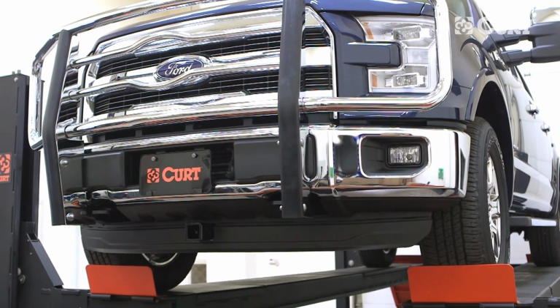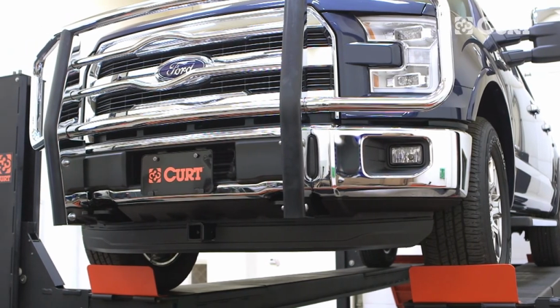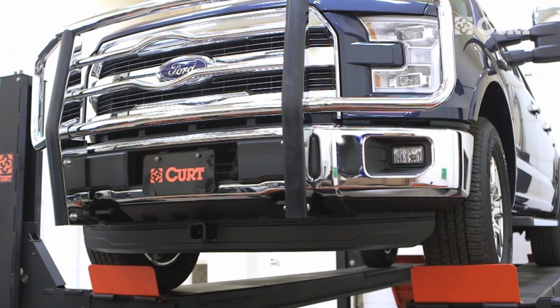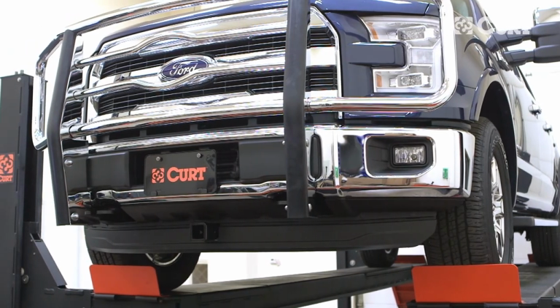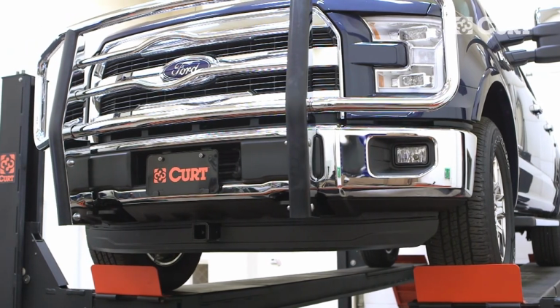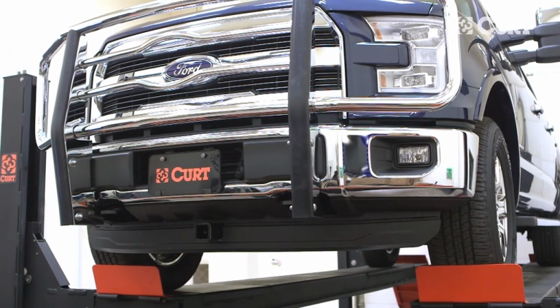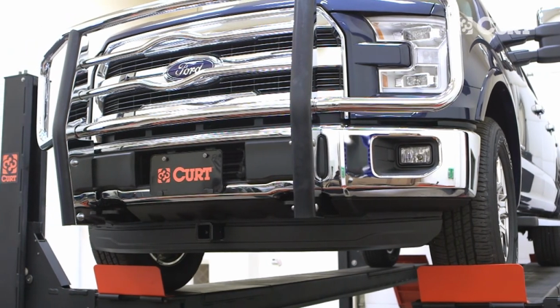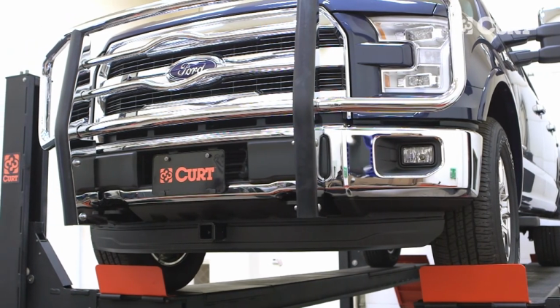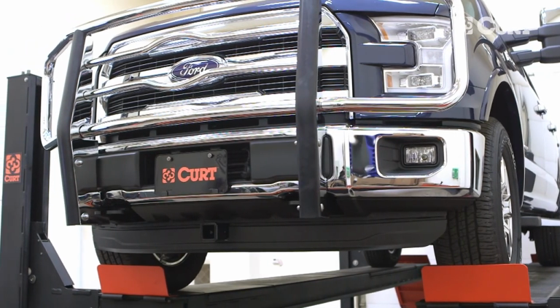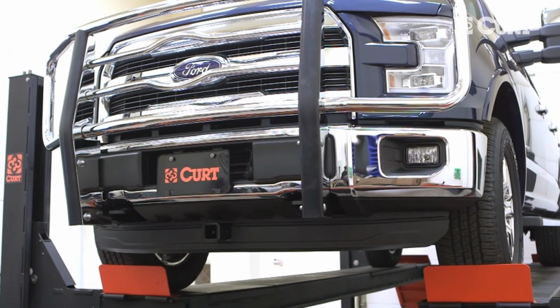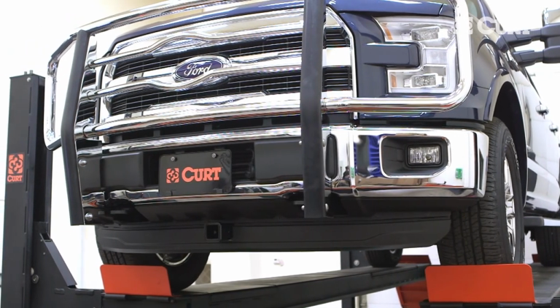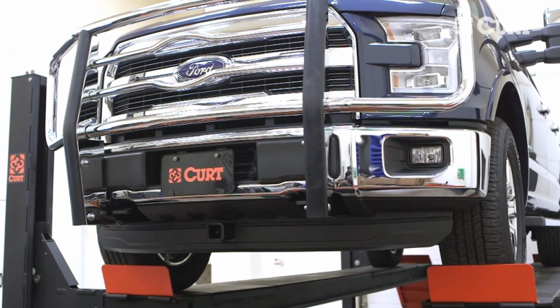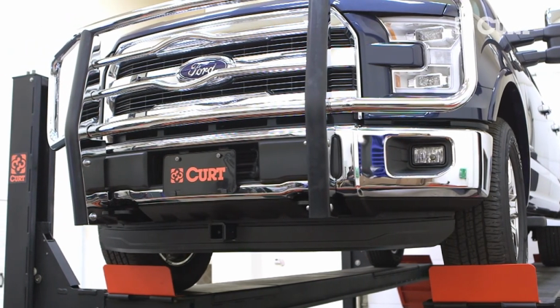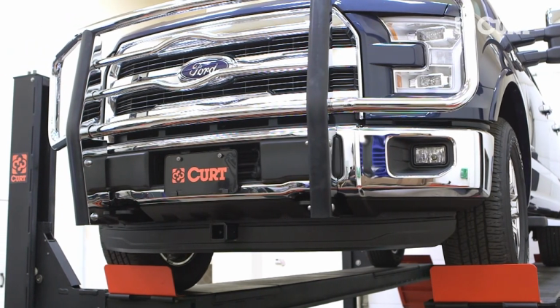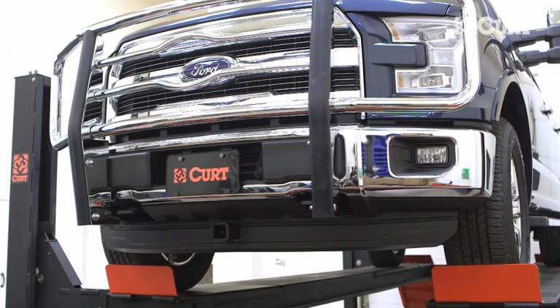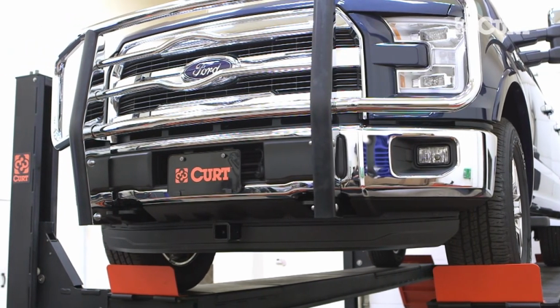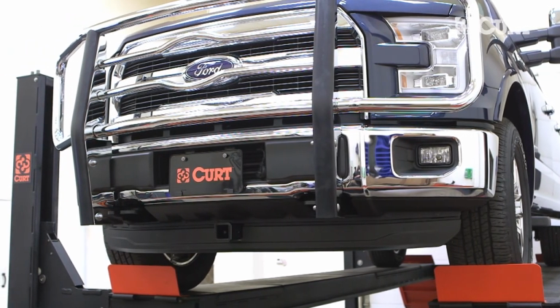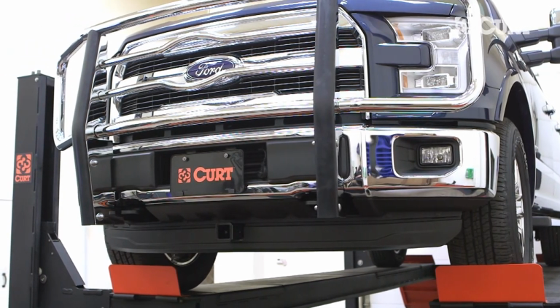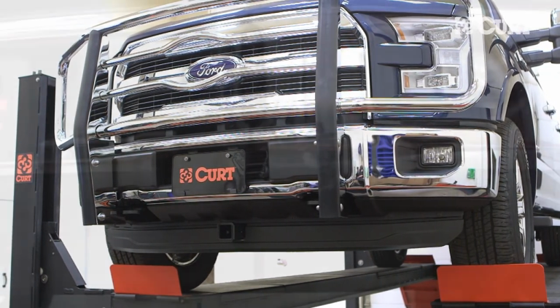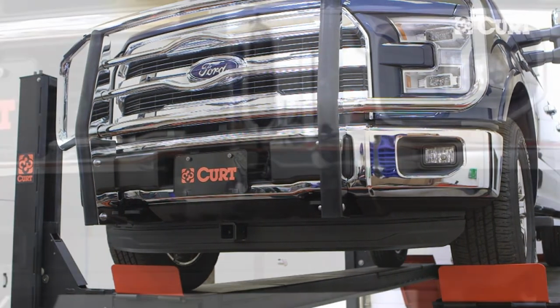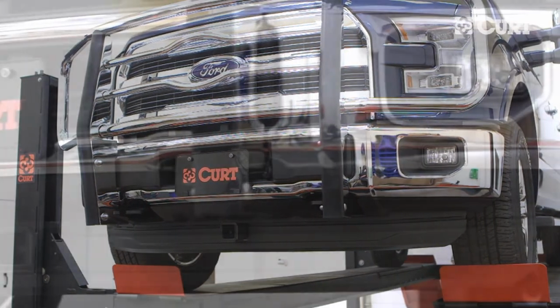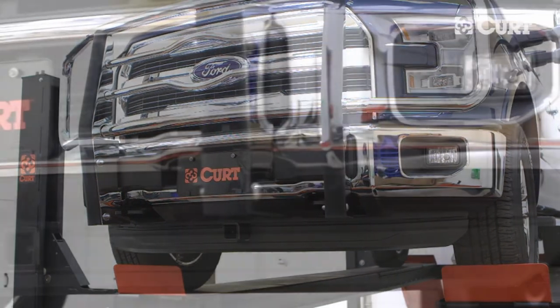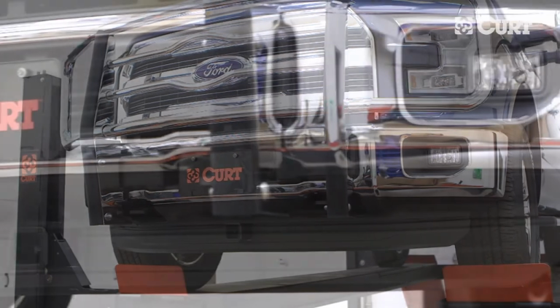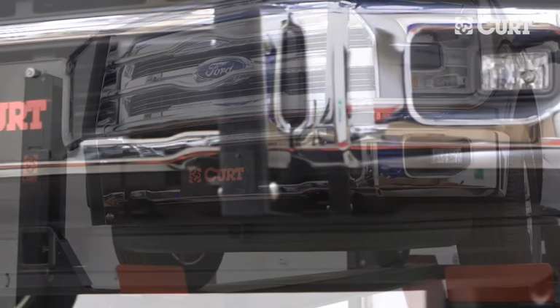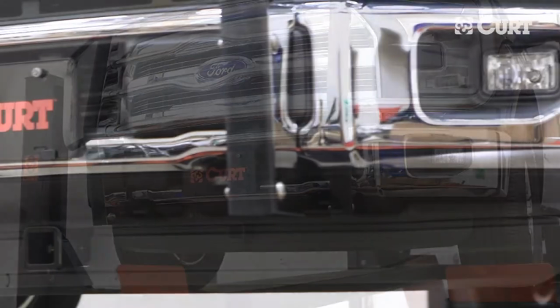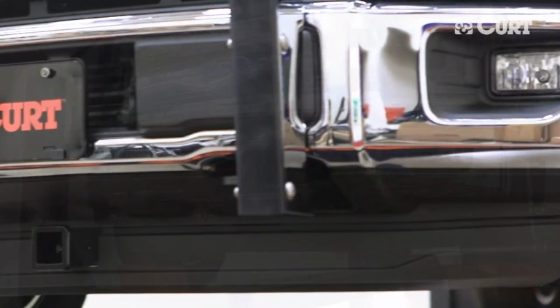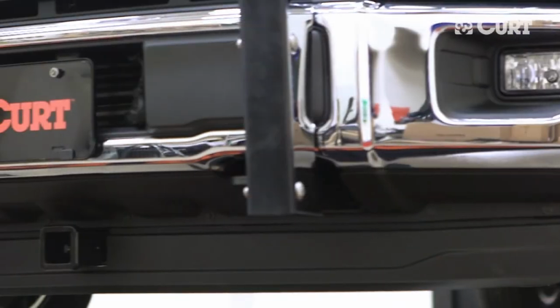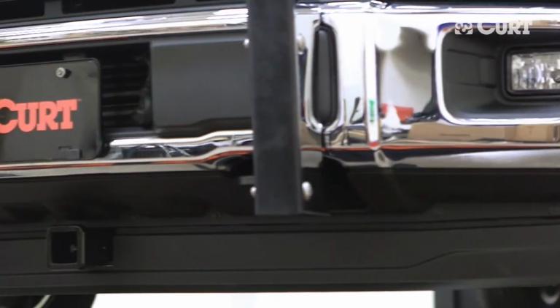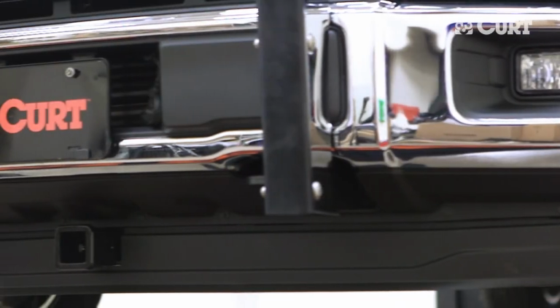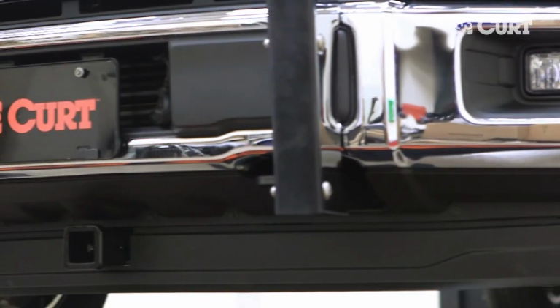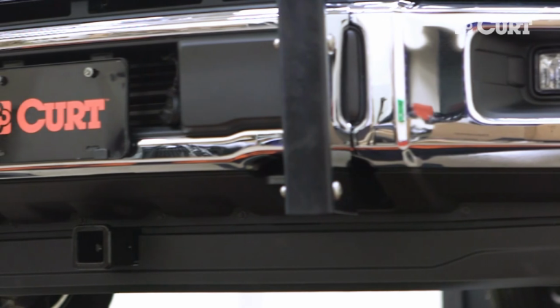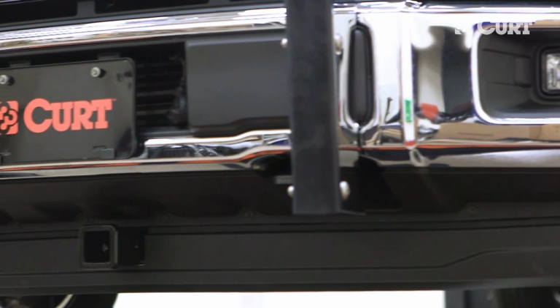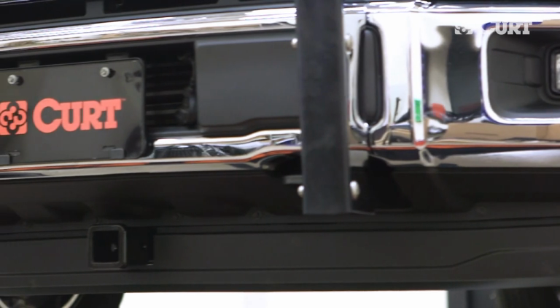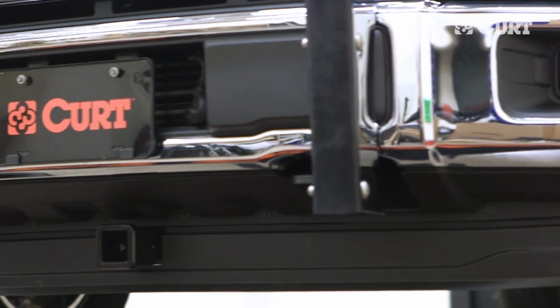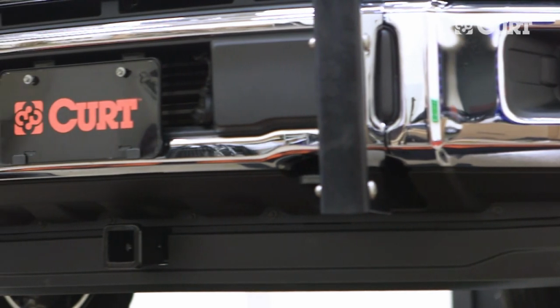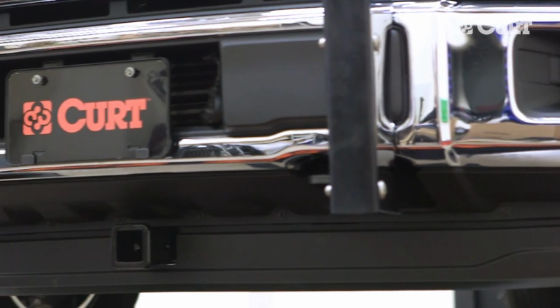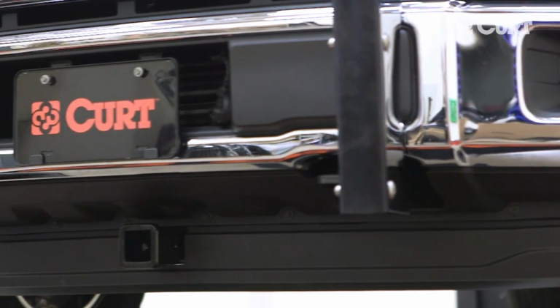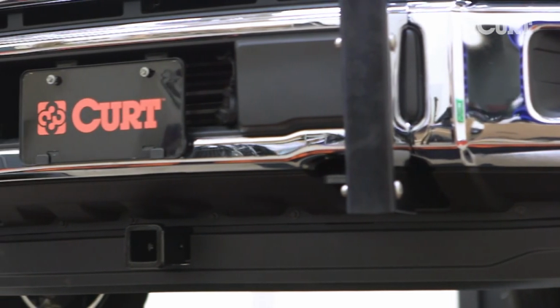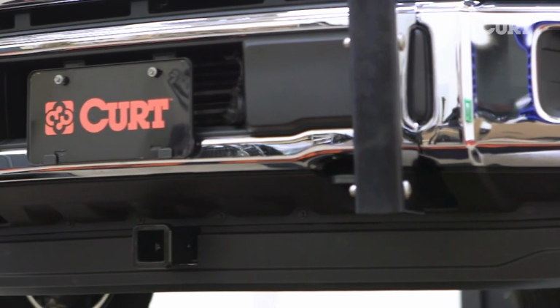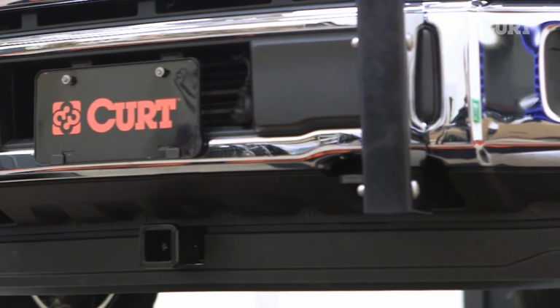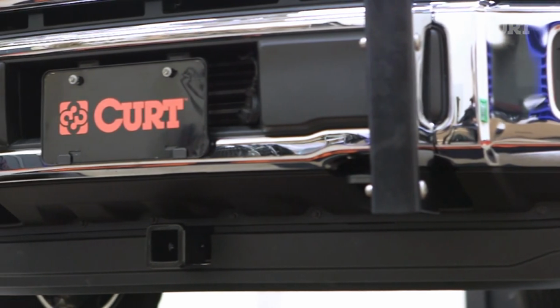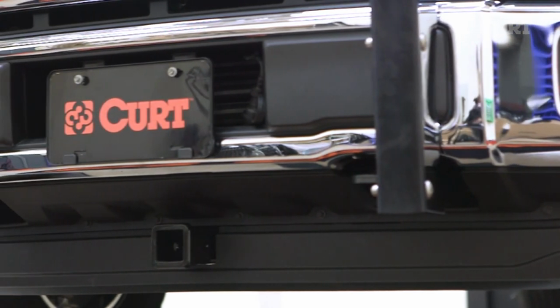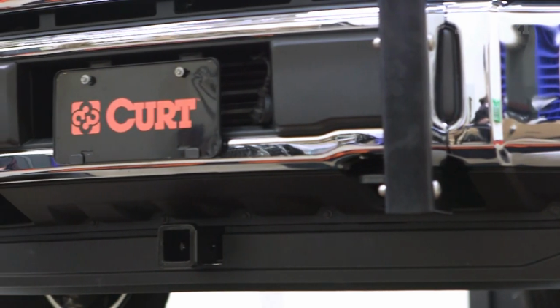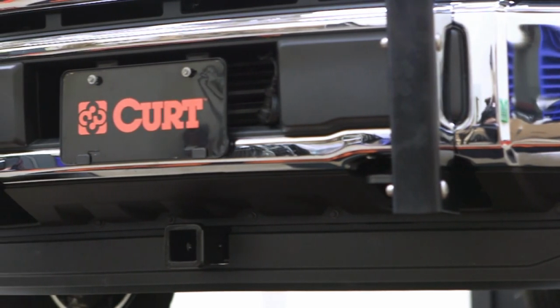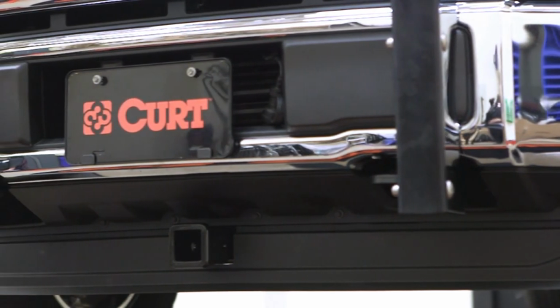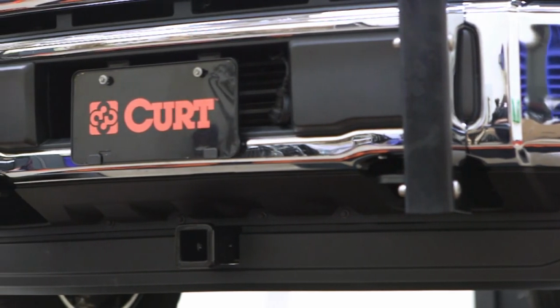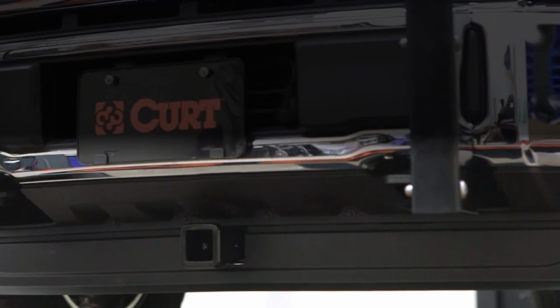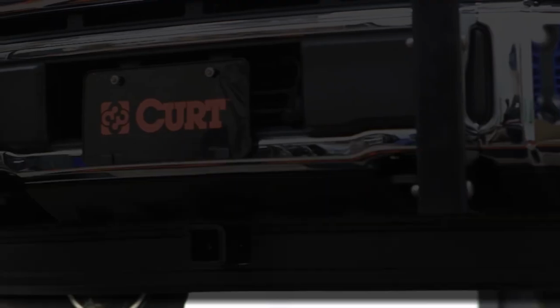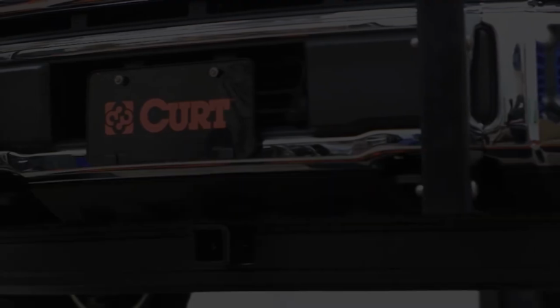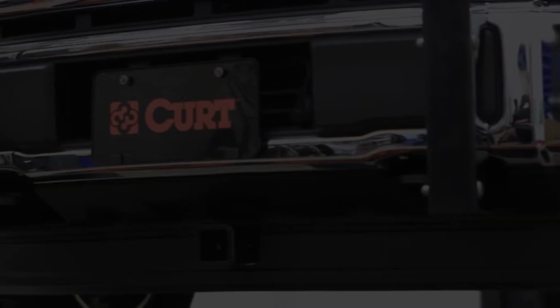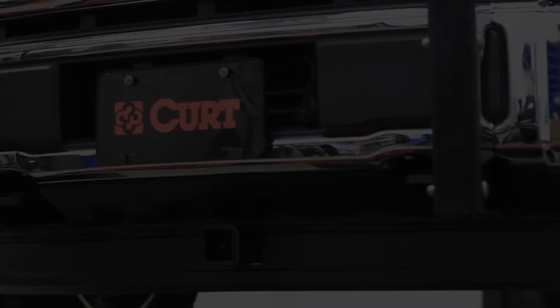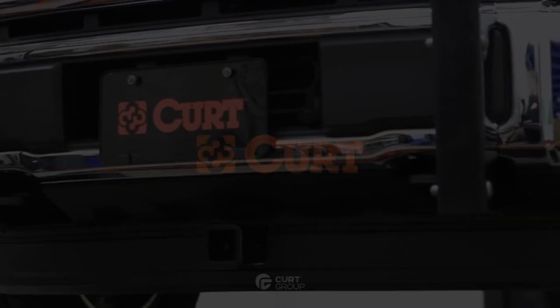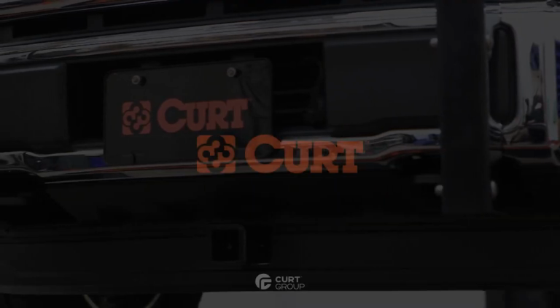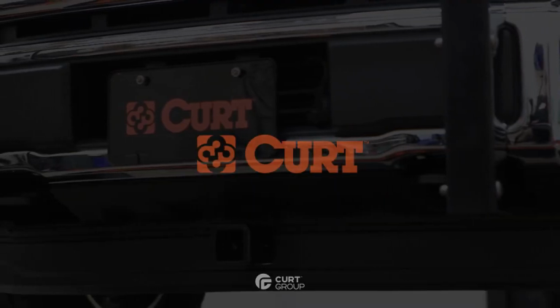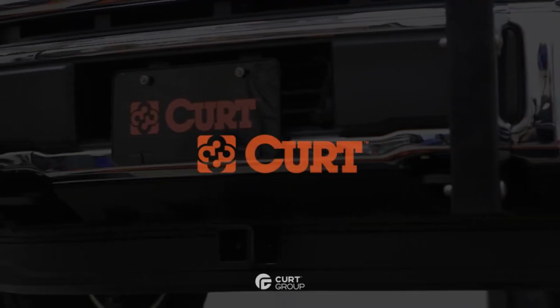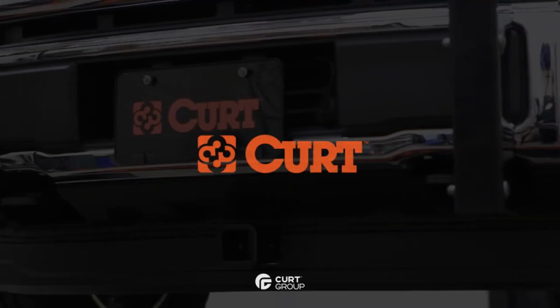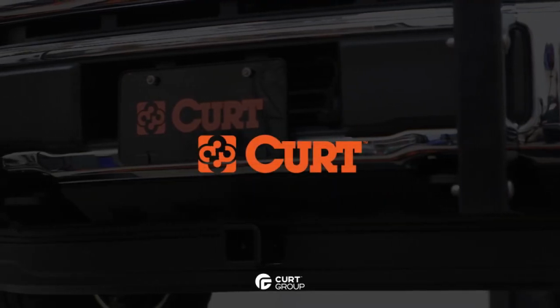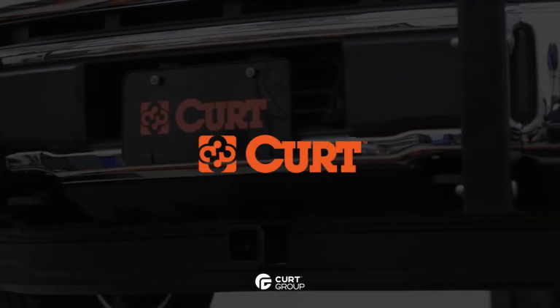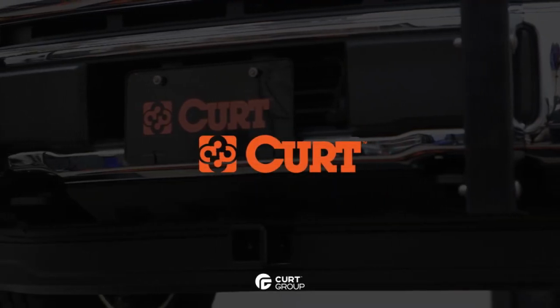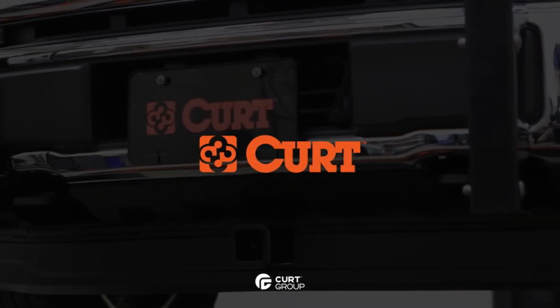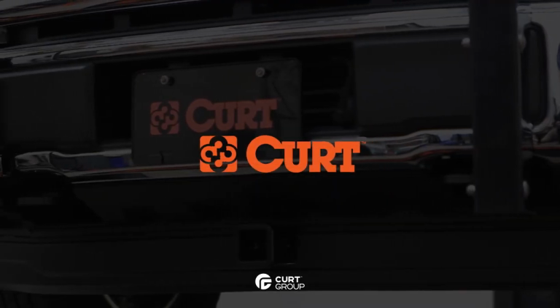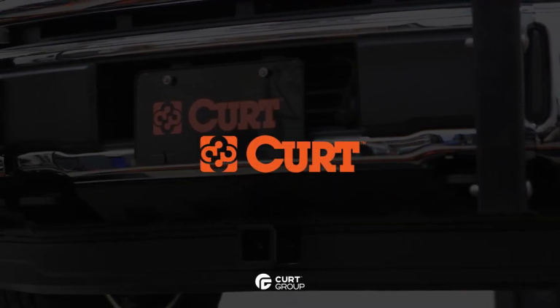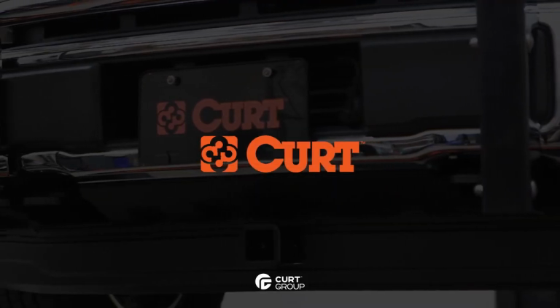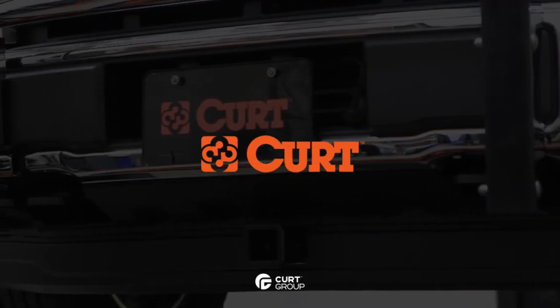This completes the installation of the CURT 31070 front mount trailer hitch on a 2016 Ford F-150. Check out all the CURT ball mount options and install the vehicle-specific trailer wiring harness for your ride. Thanks for watching — now you can bring it!